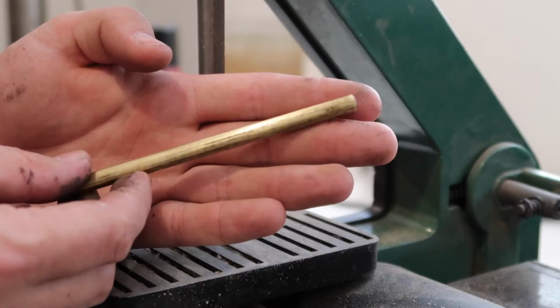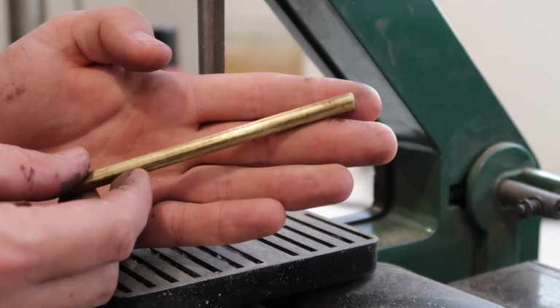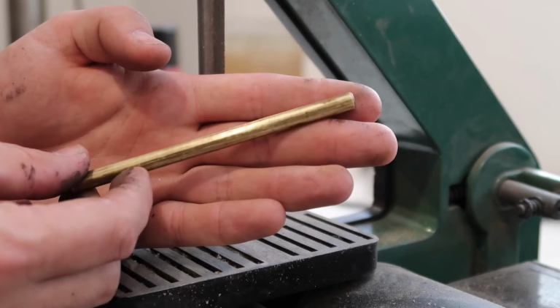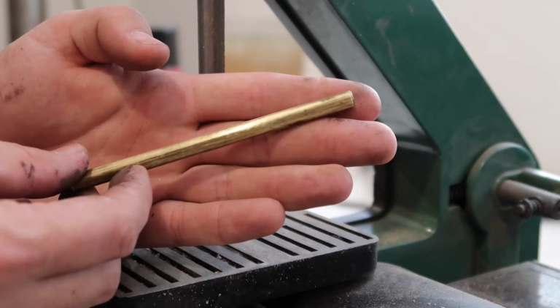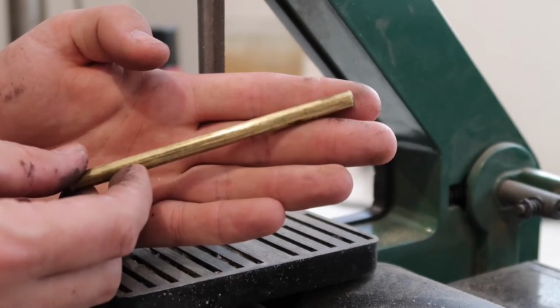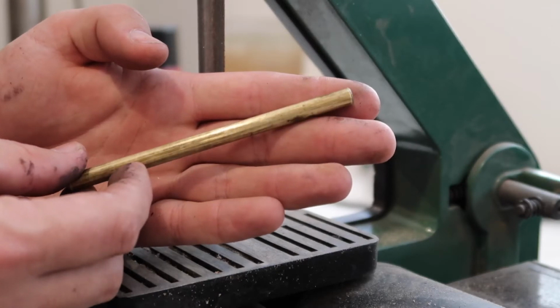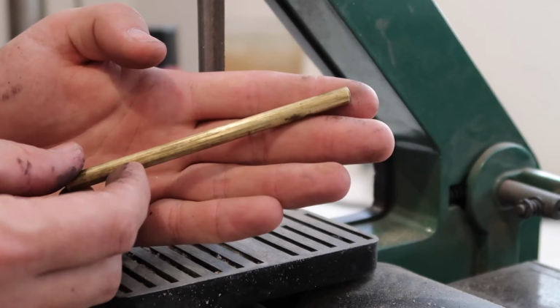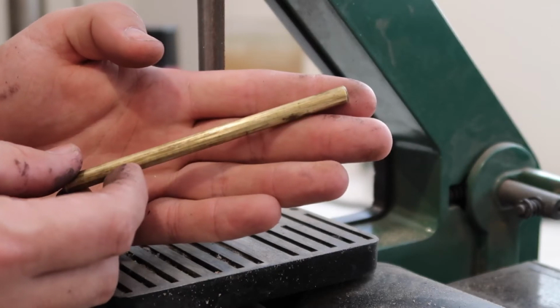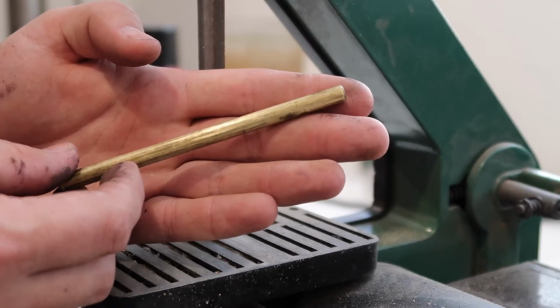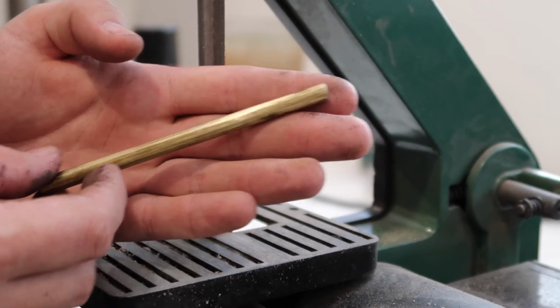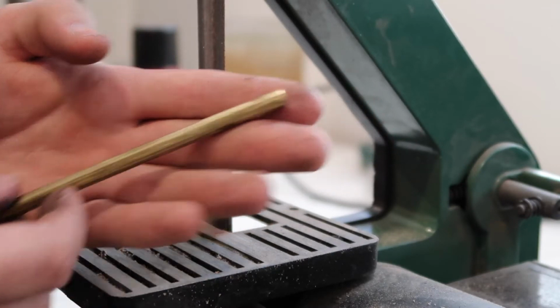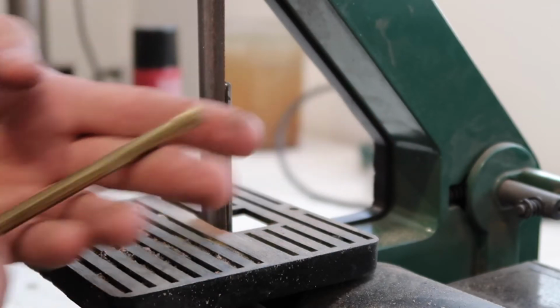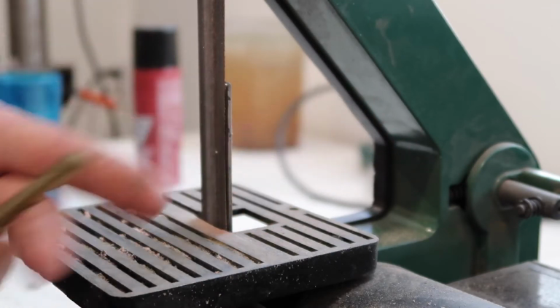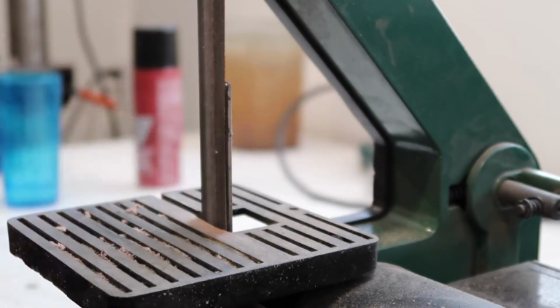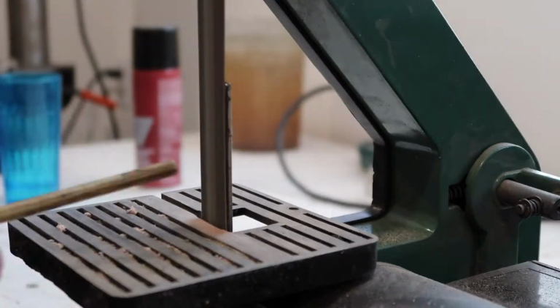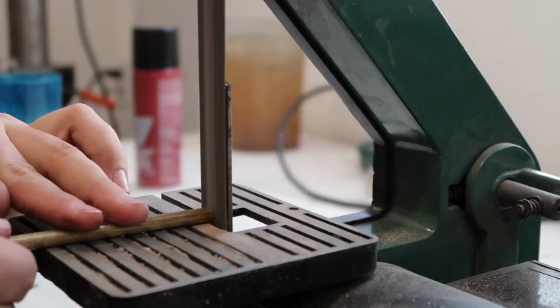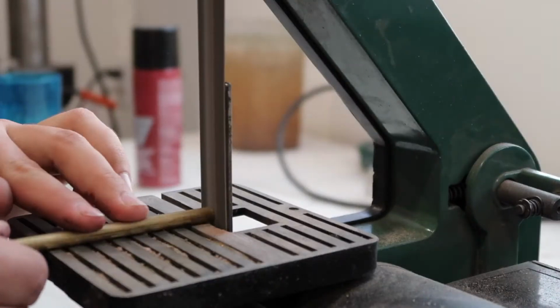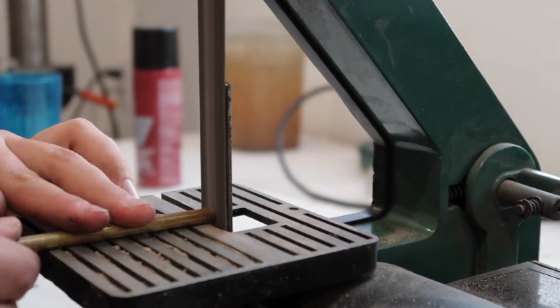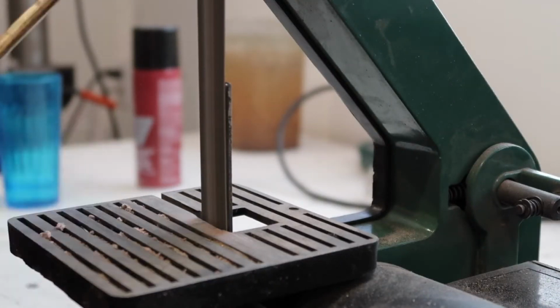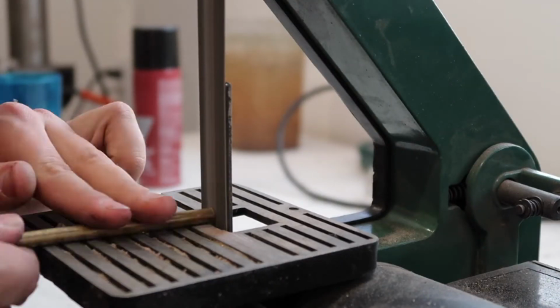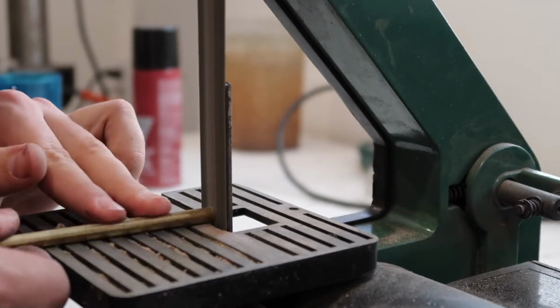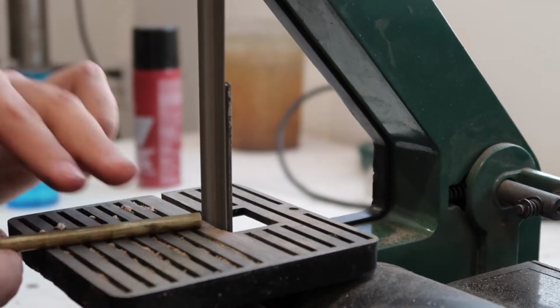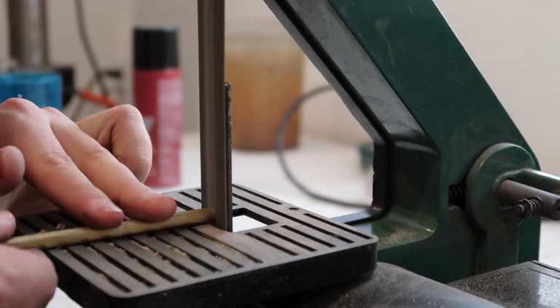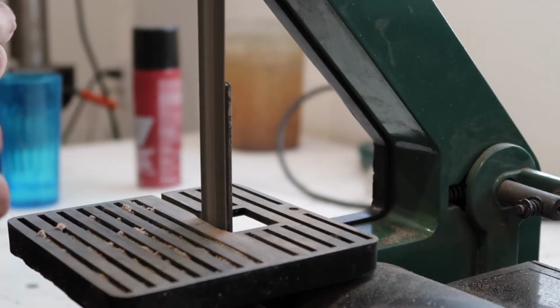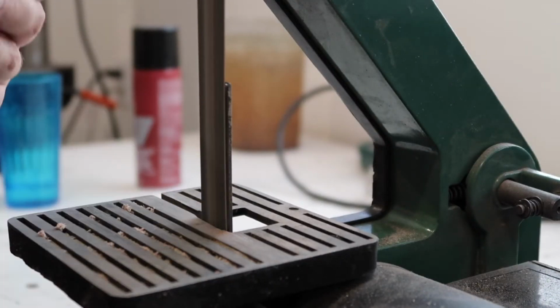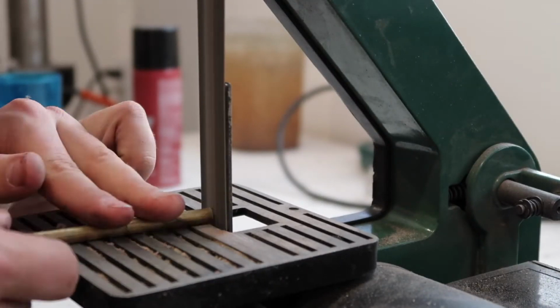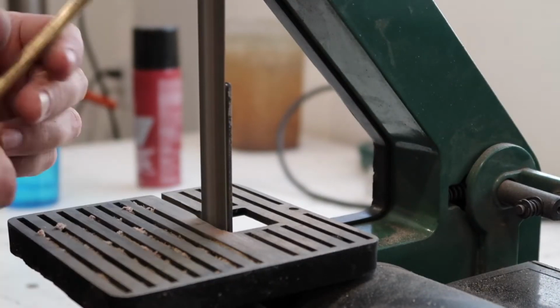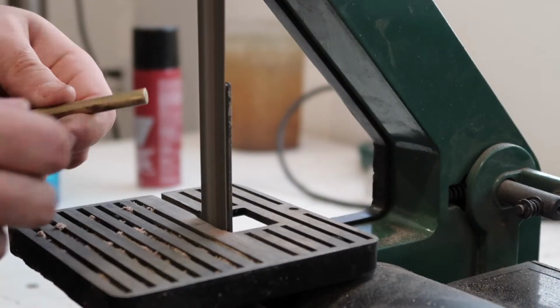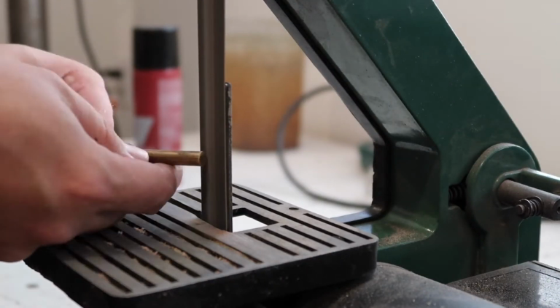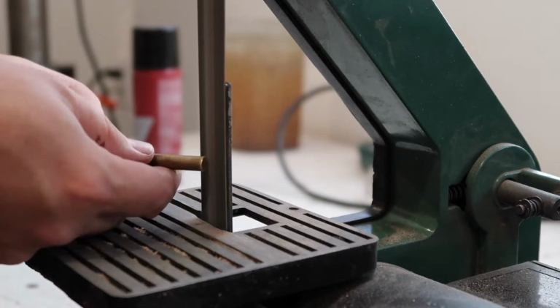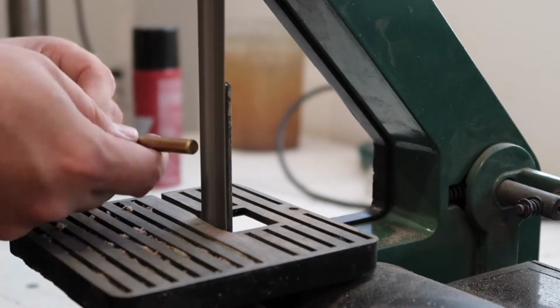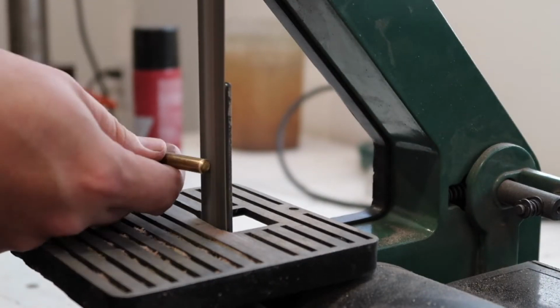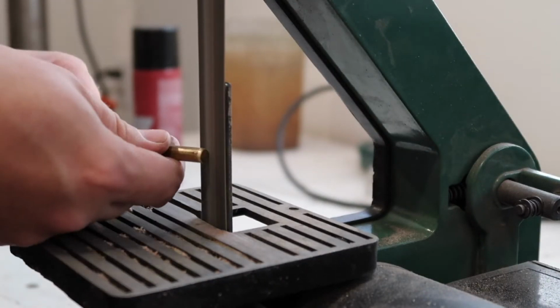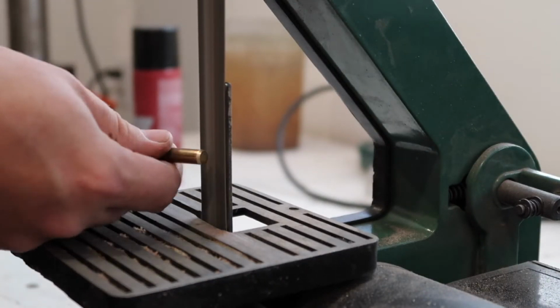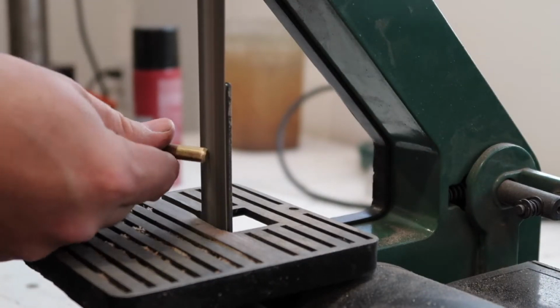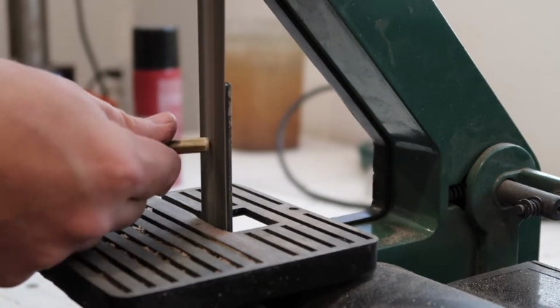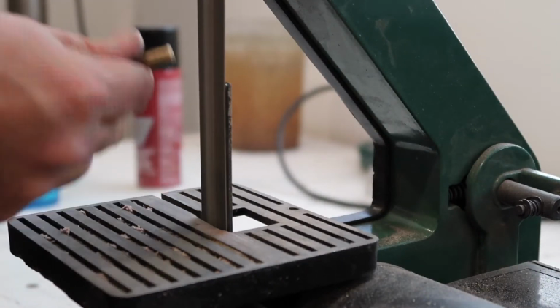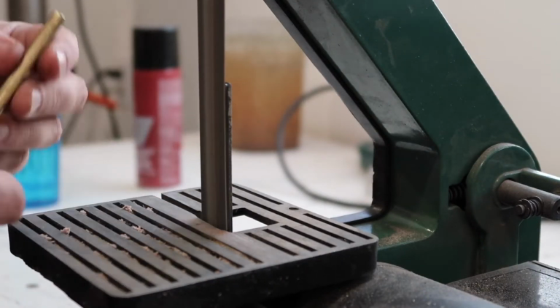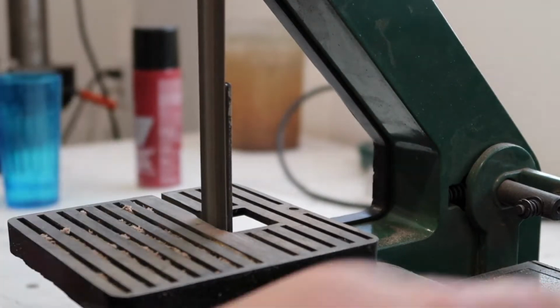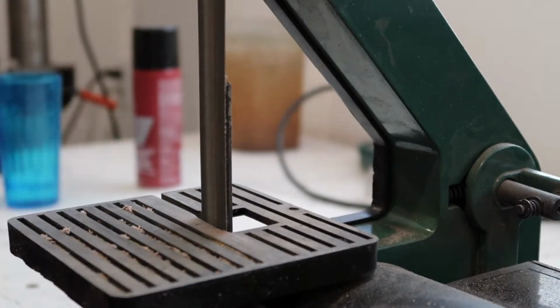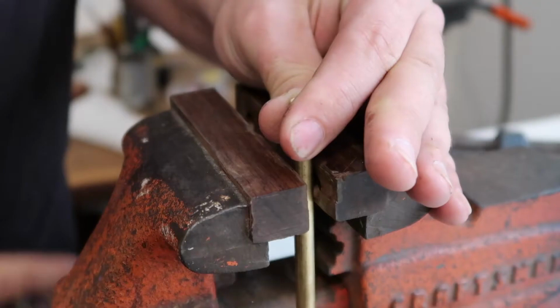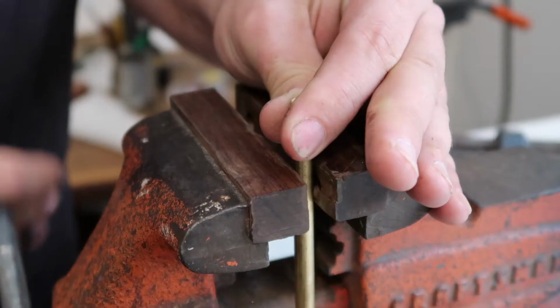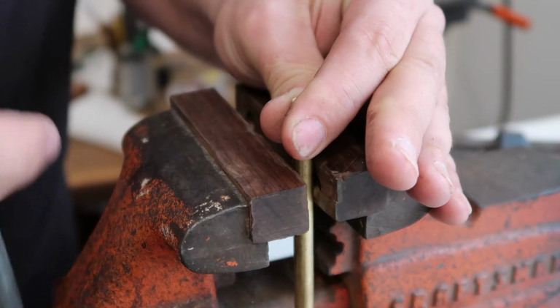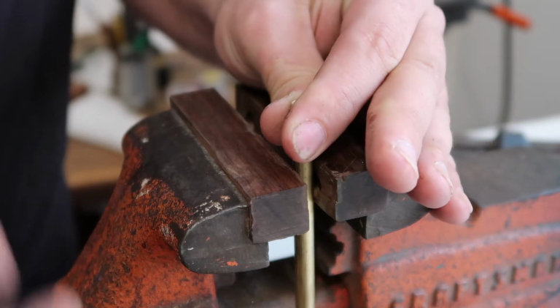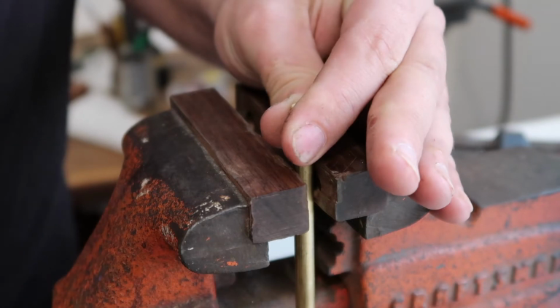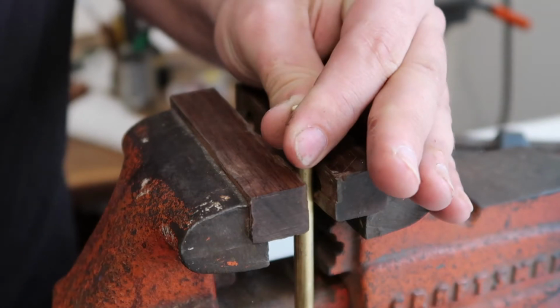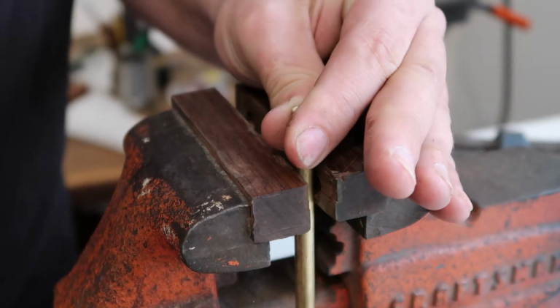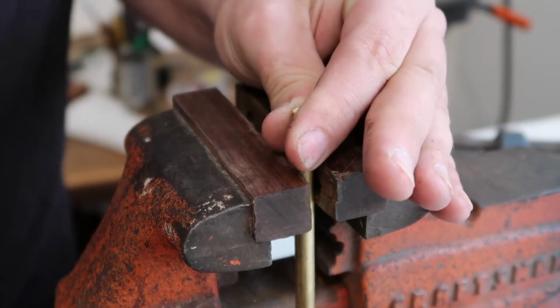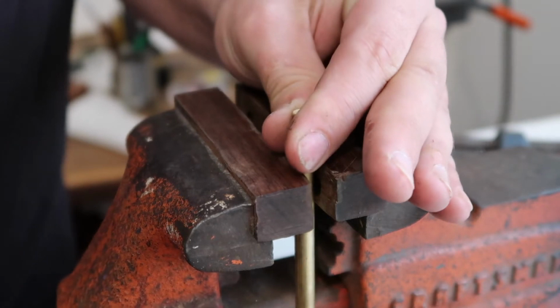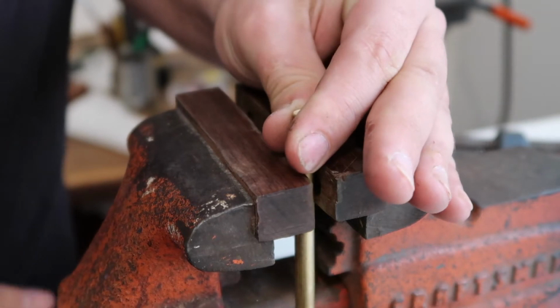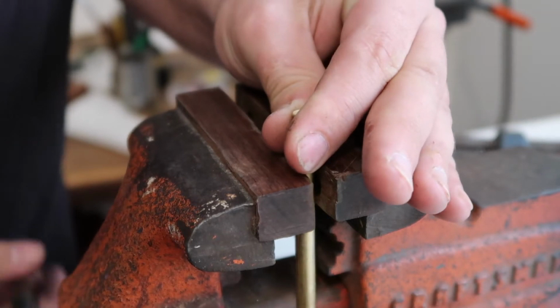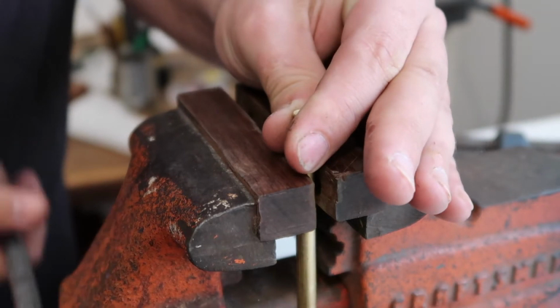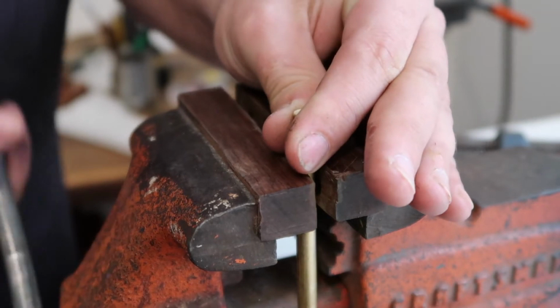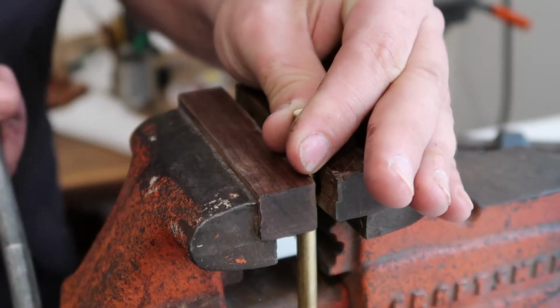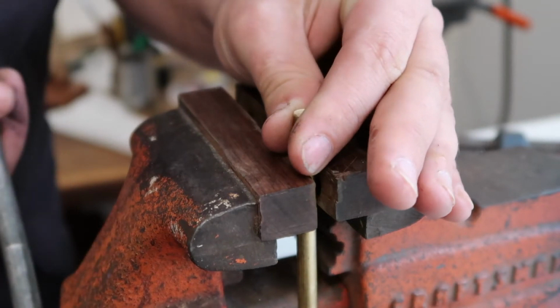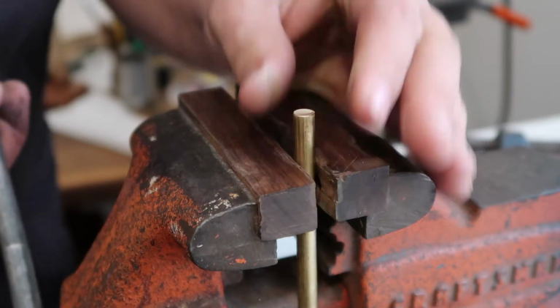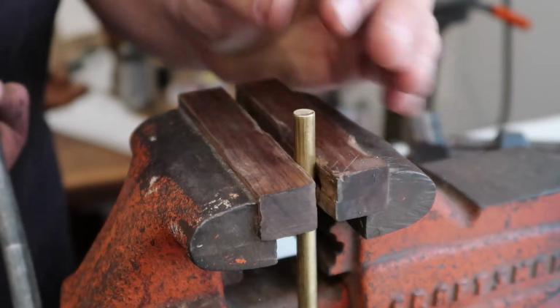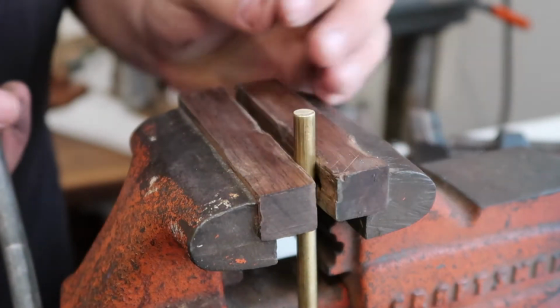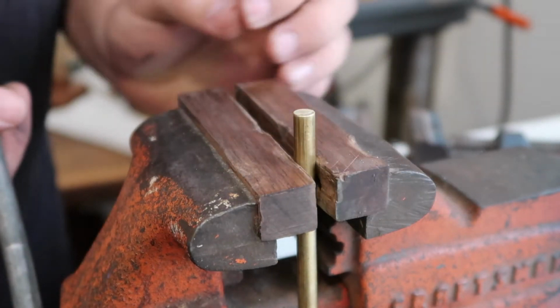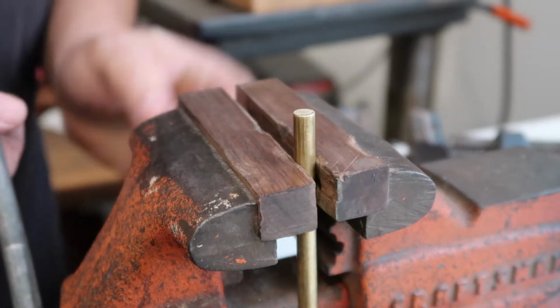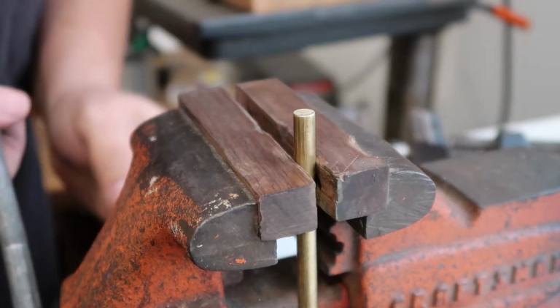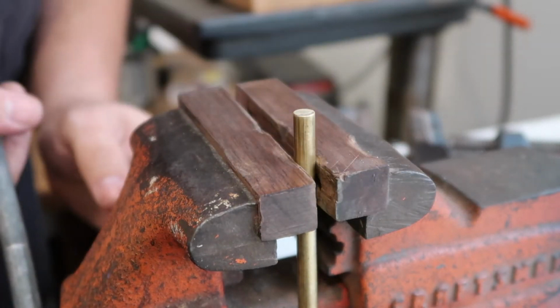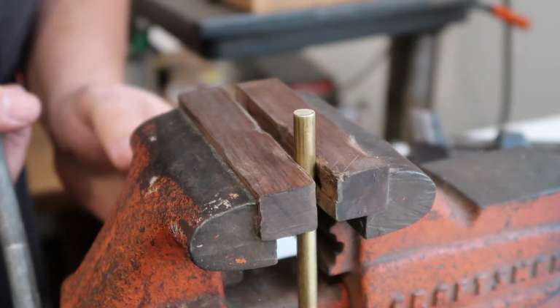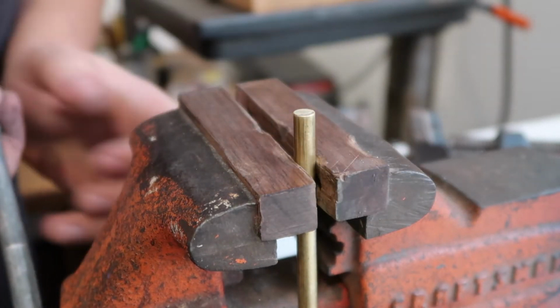I need to make a punch for the rivets I got. To do this, I drilled a 5/32nd hole into a 5/16th brass rod.